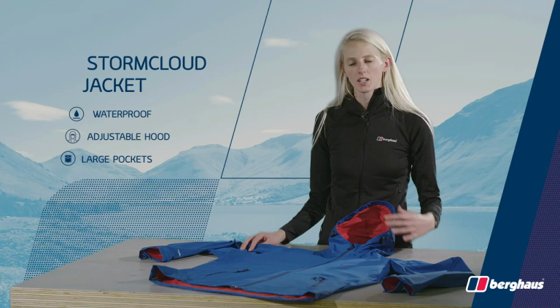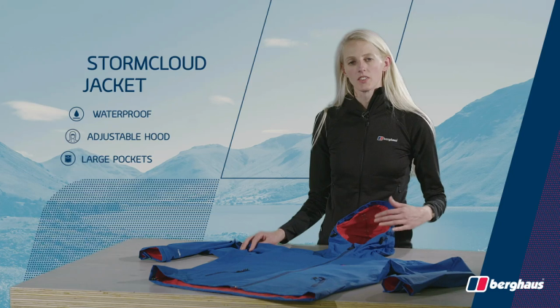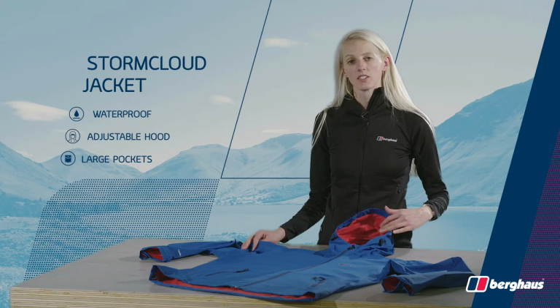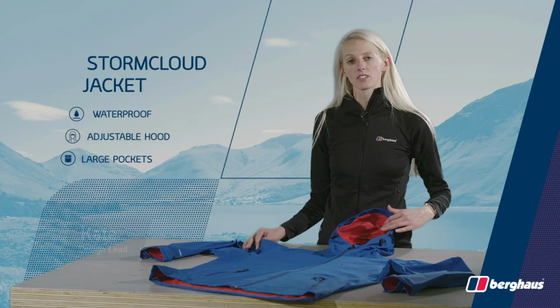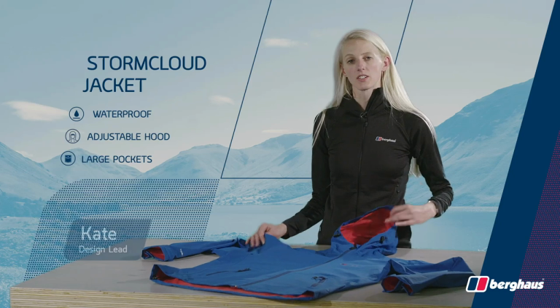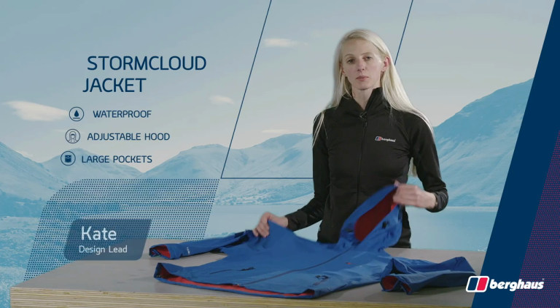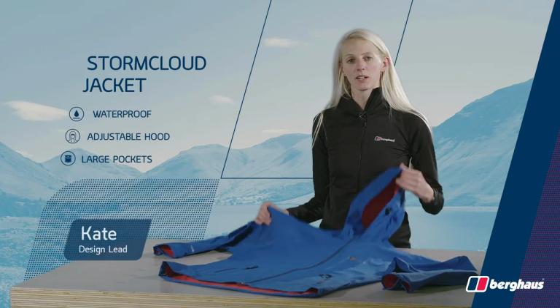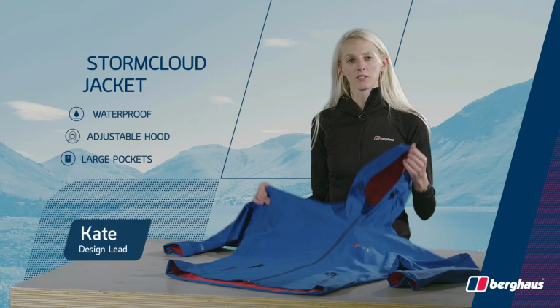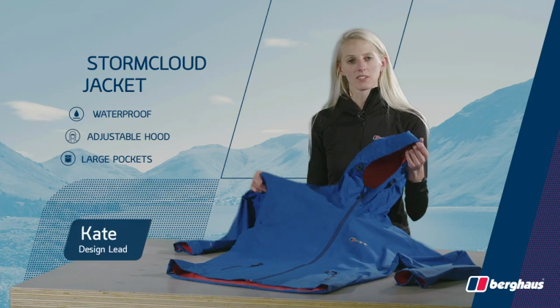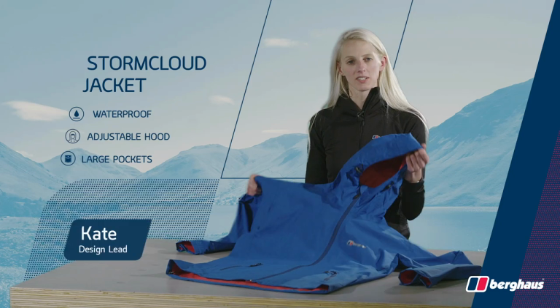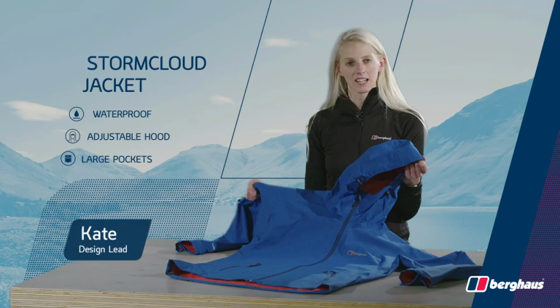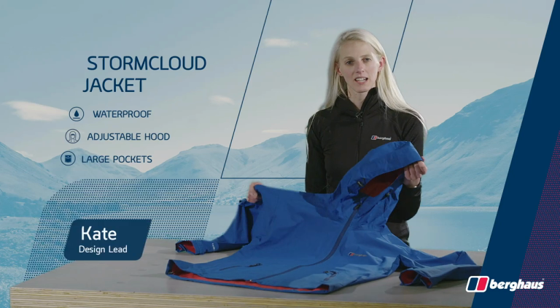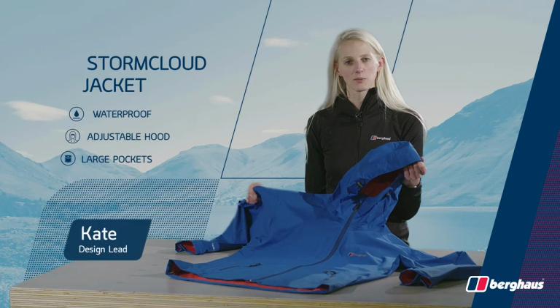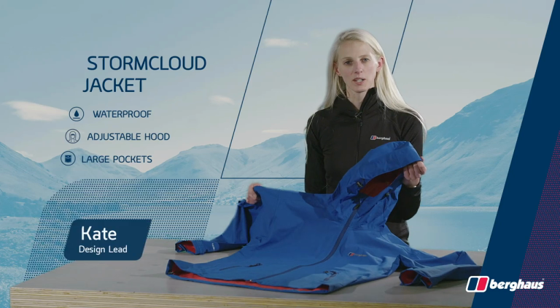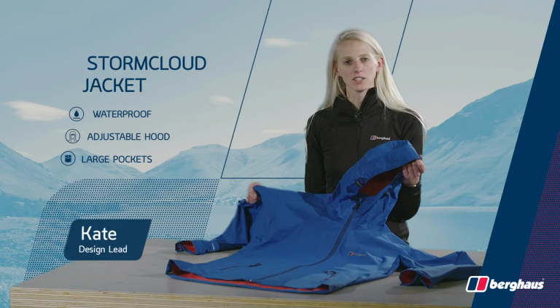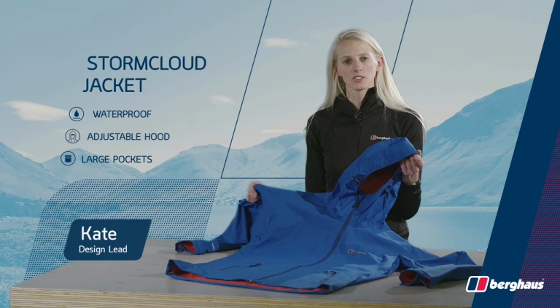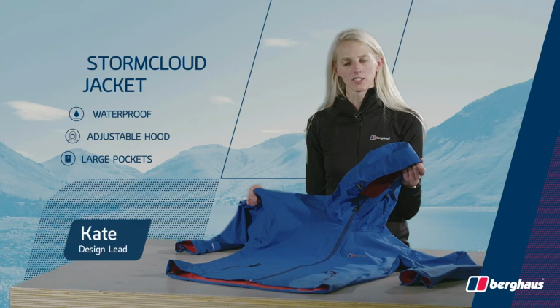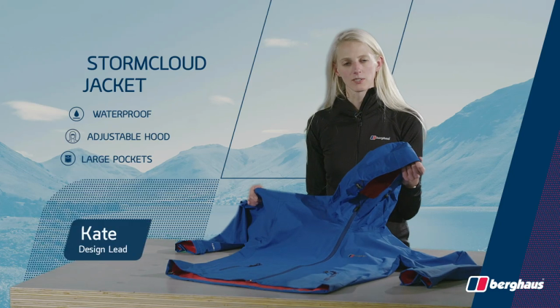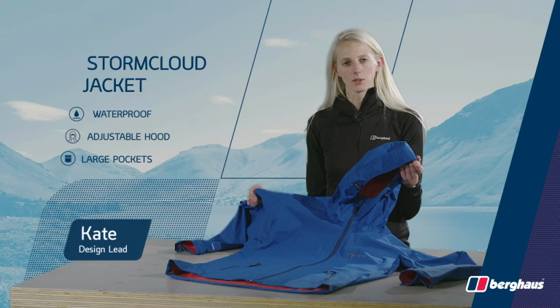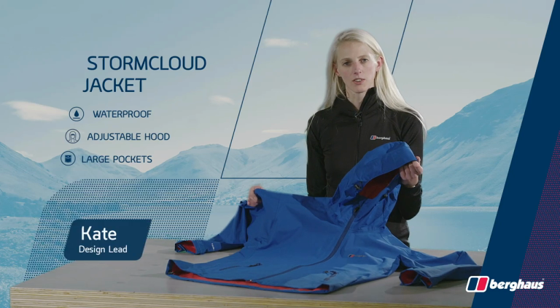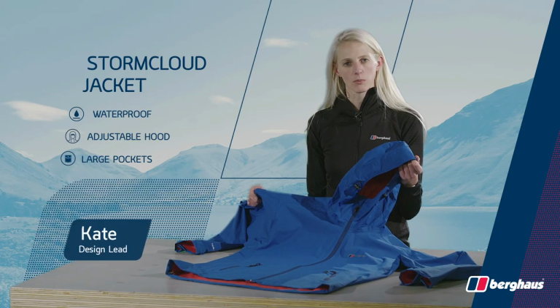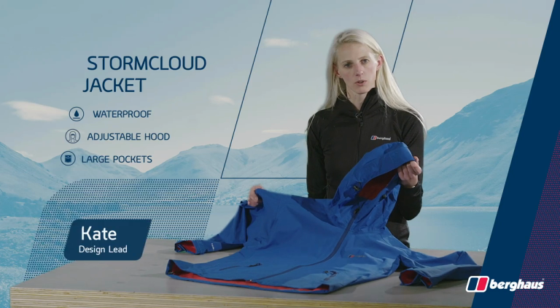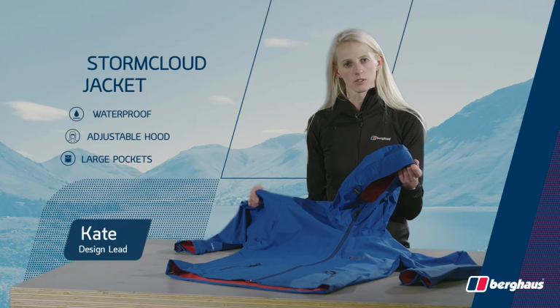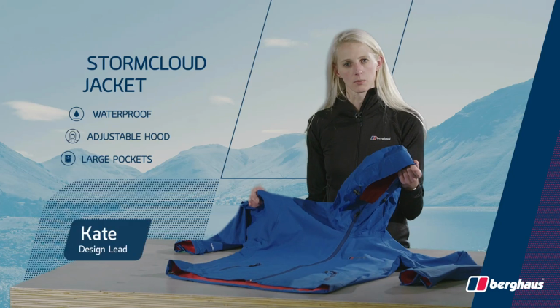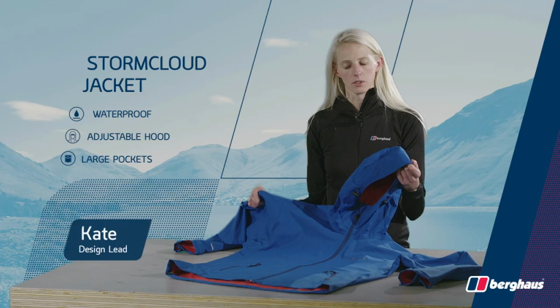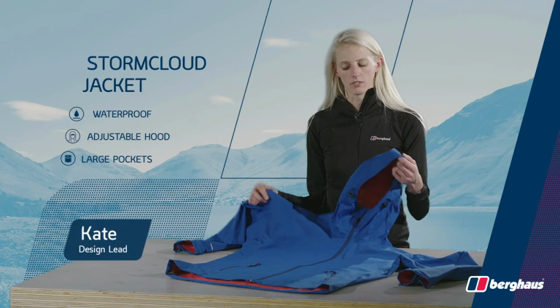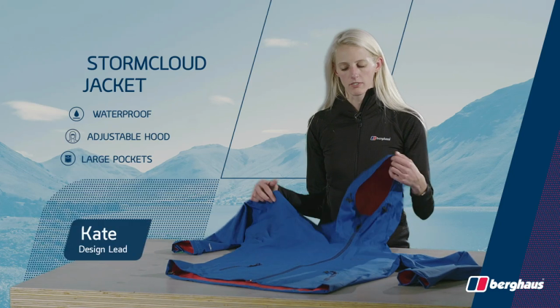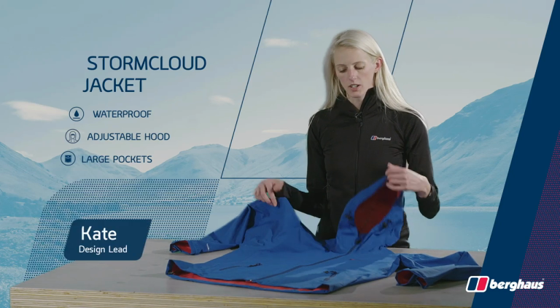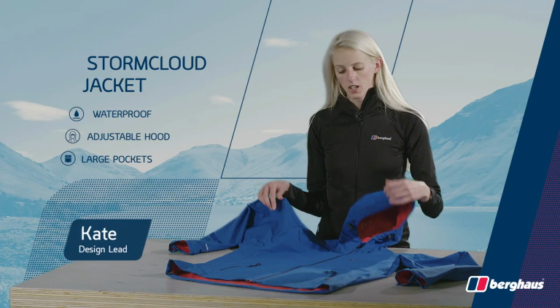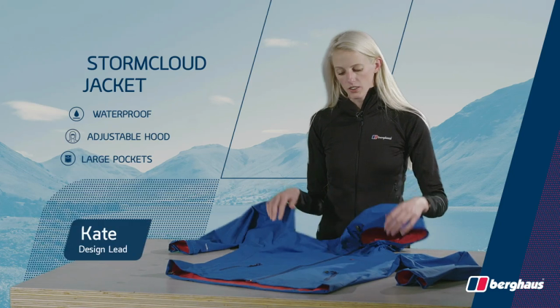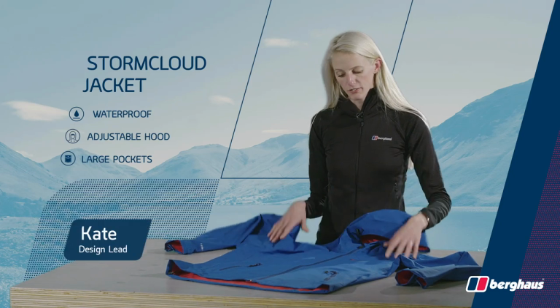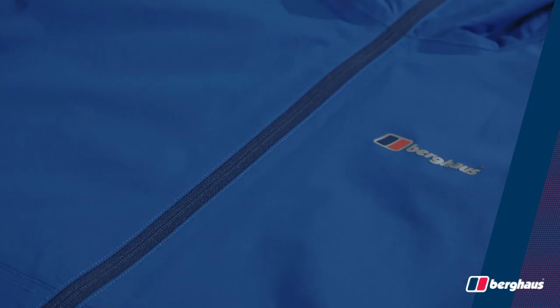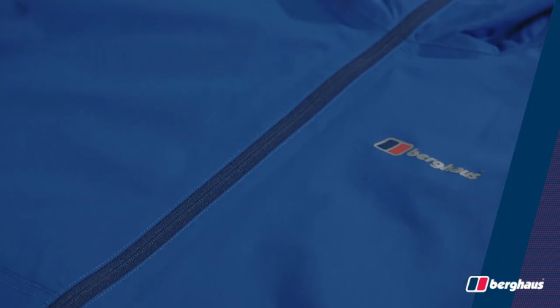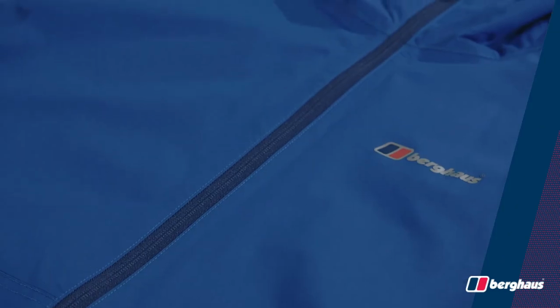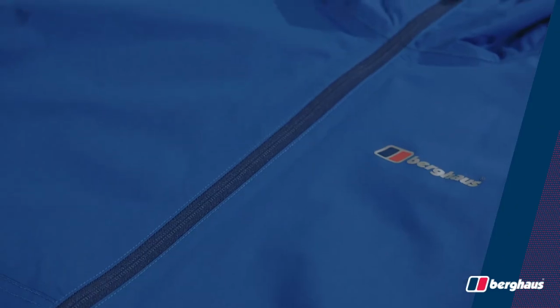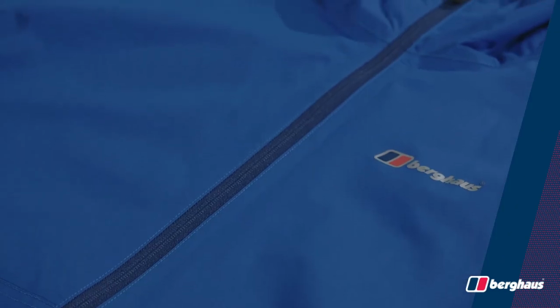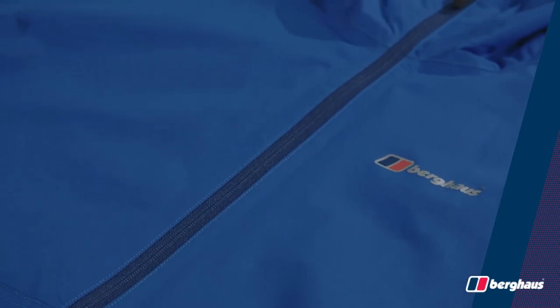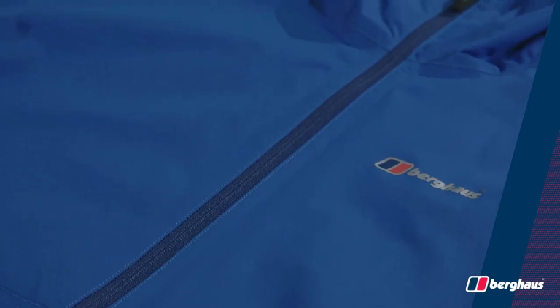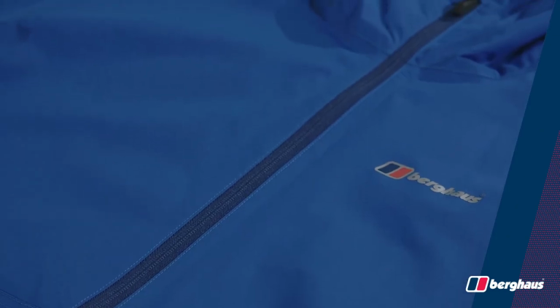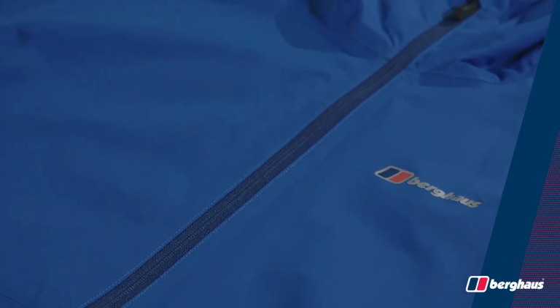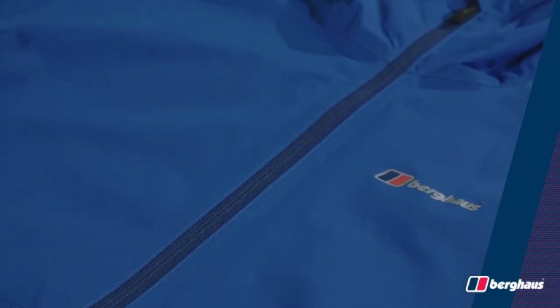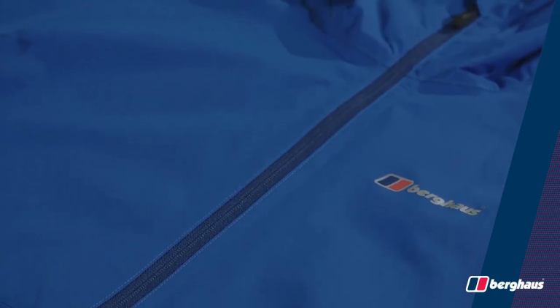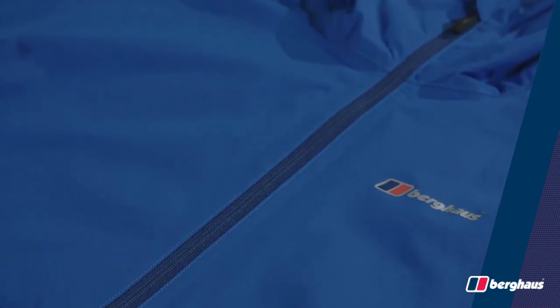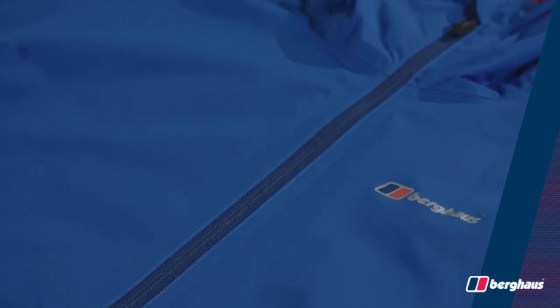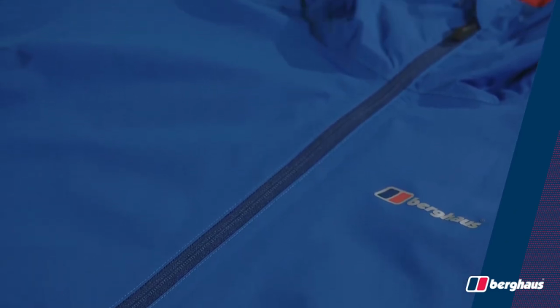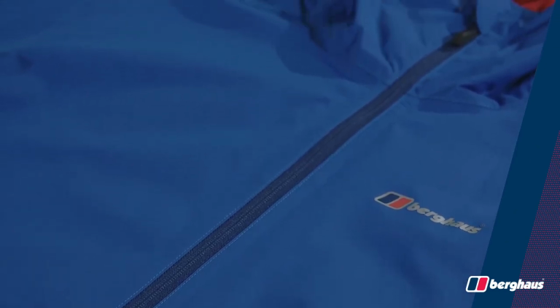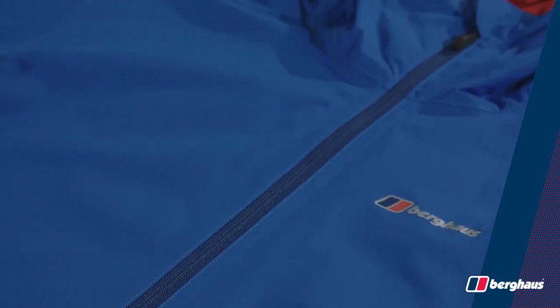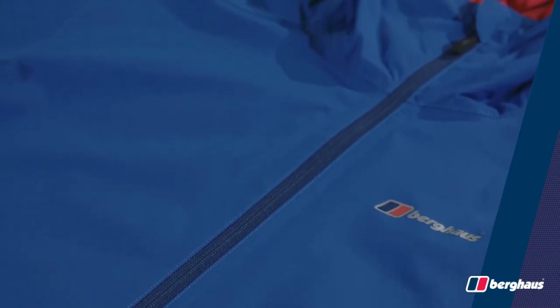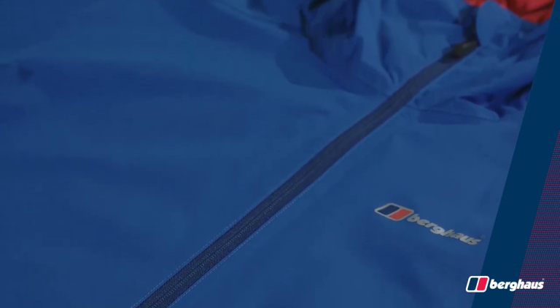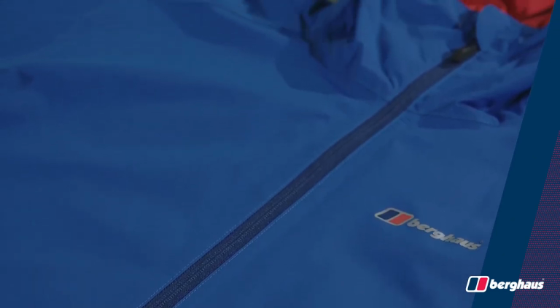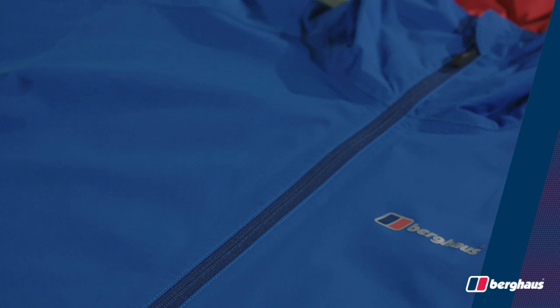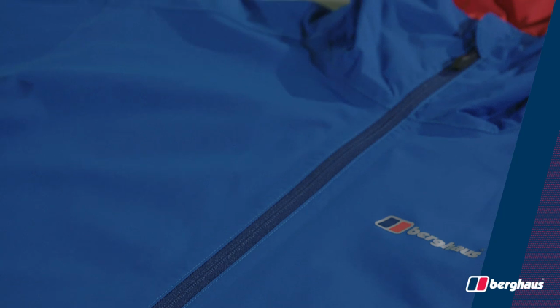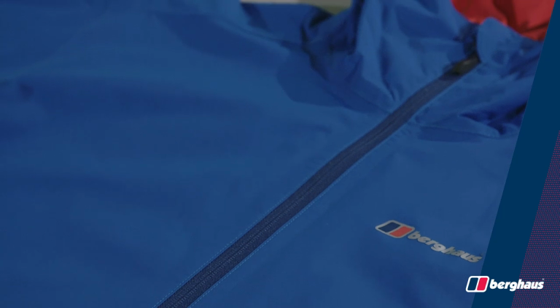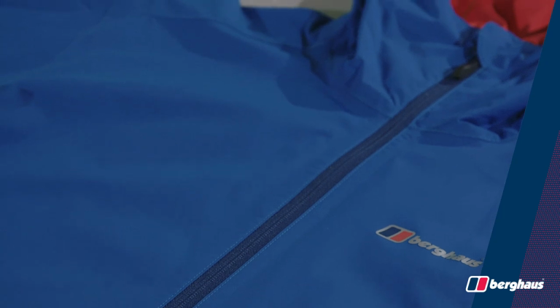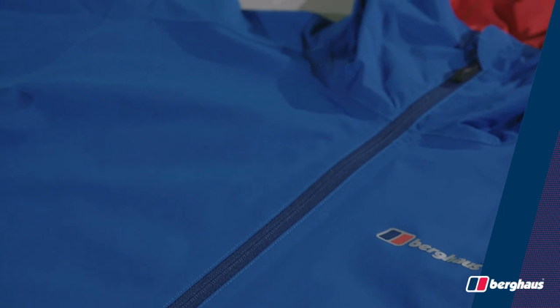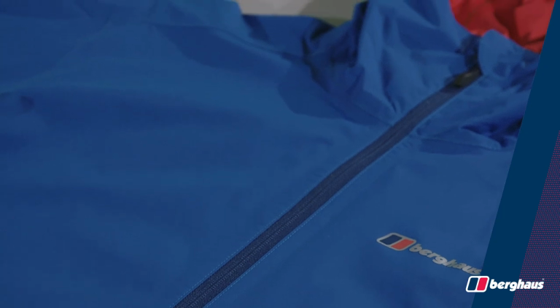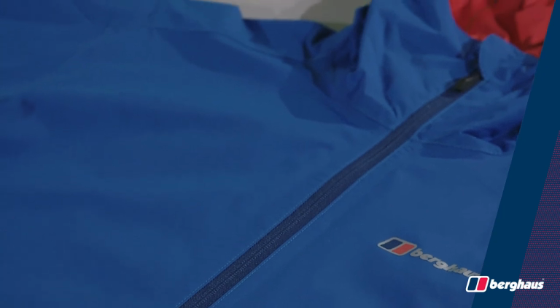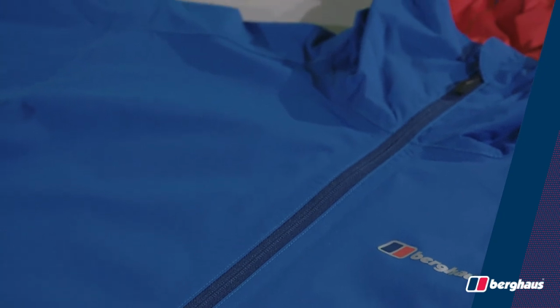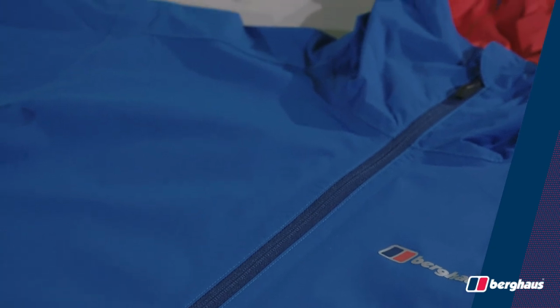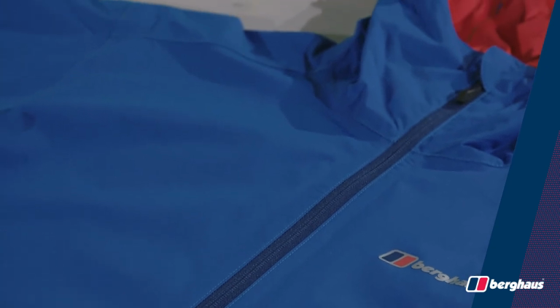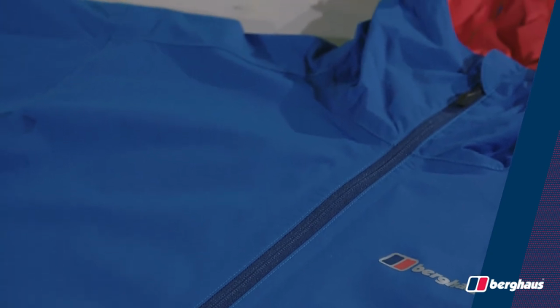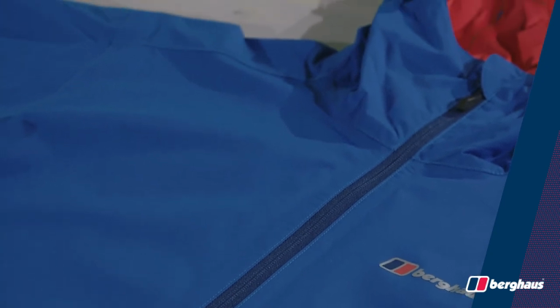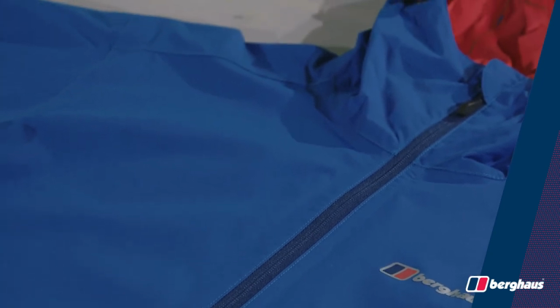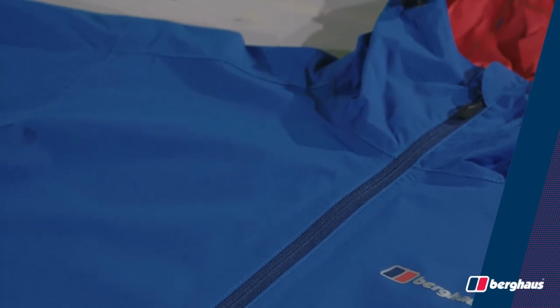The Stormcloud is a lightweight, trustworthy waterproof. The fully waterproof and breathable hydroshell provides the protection that you need.